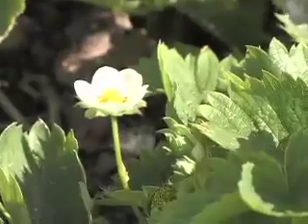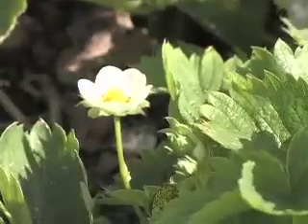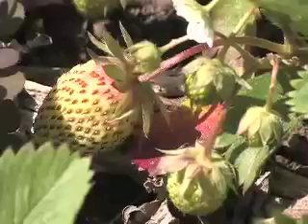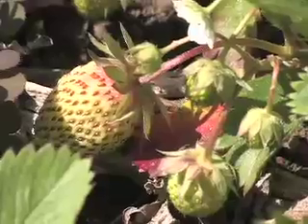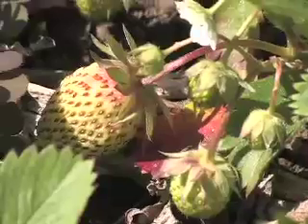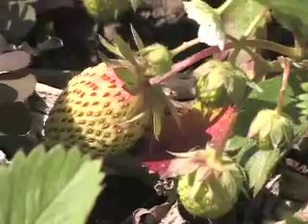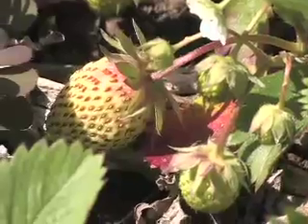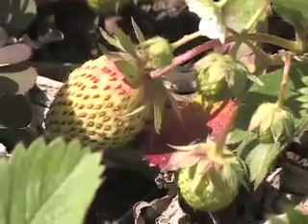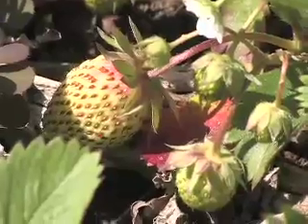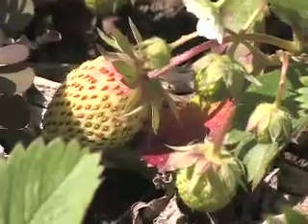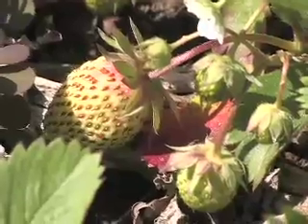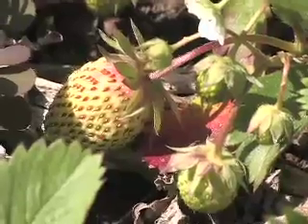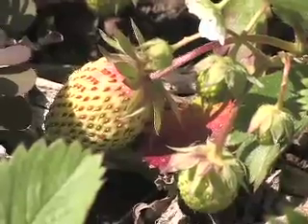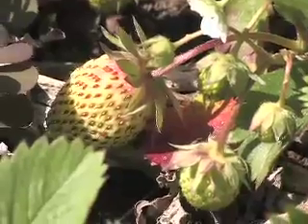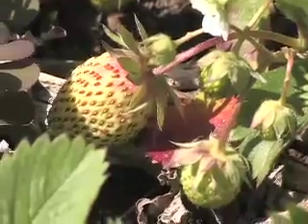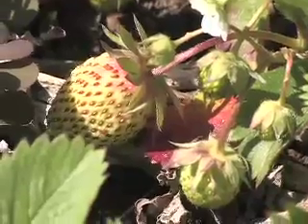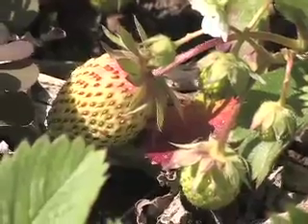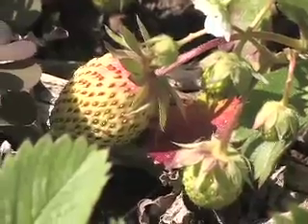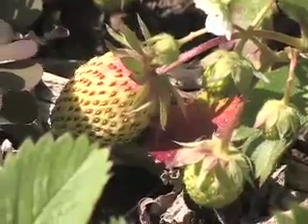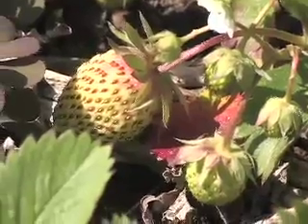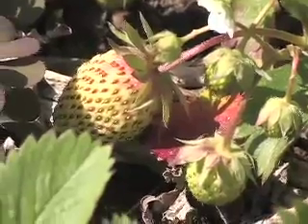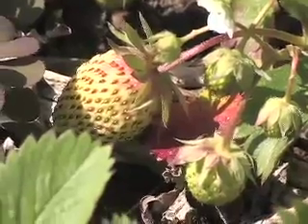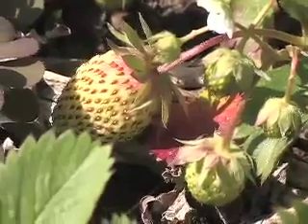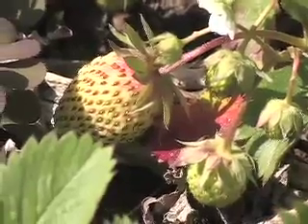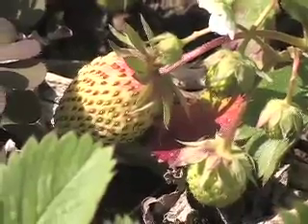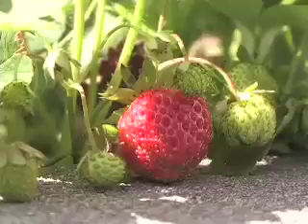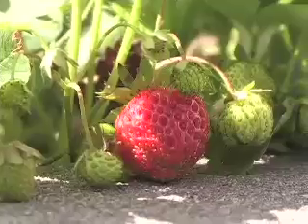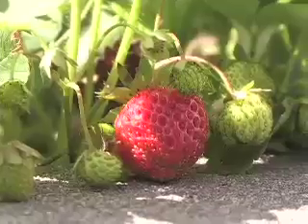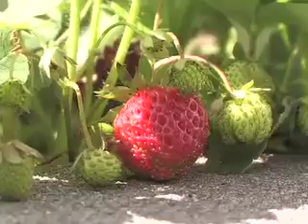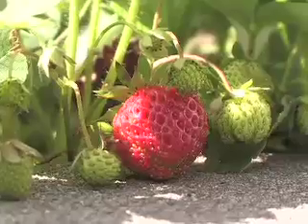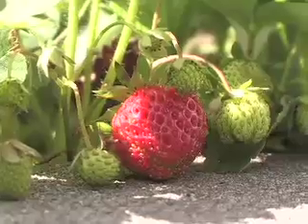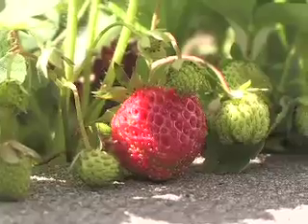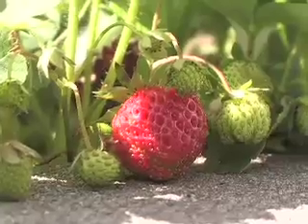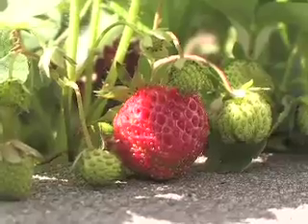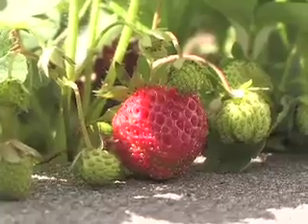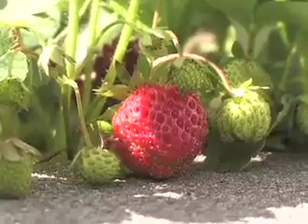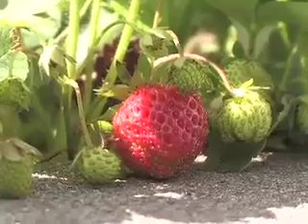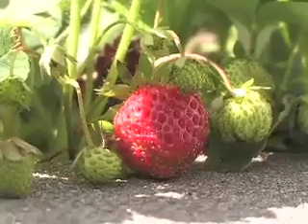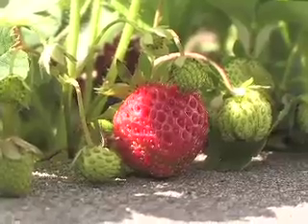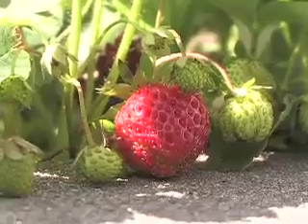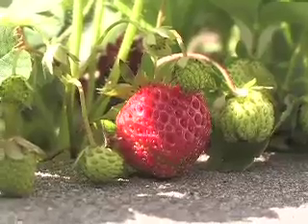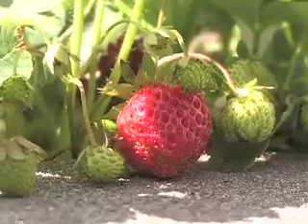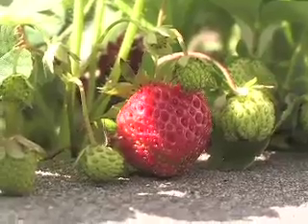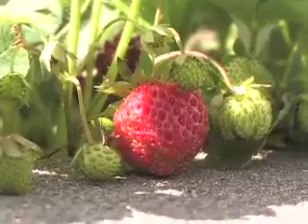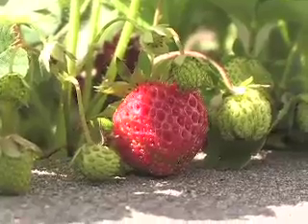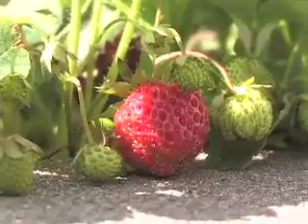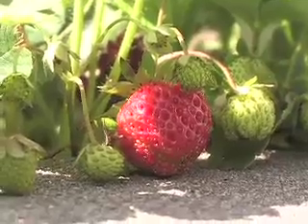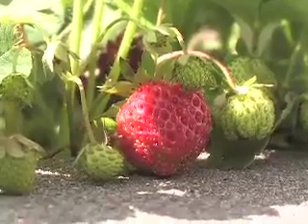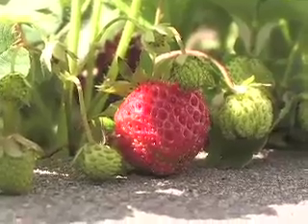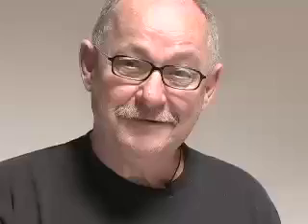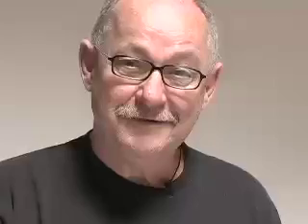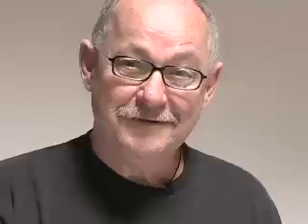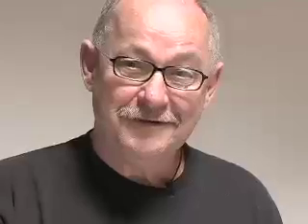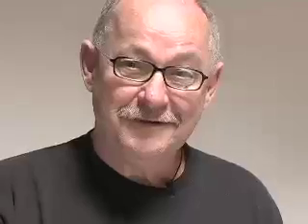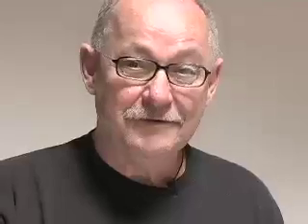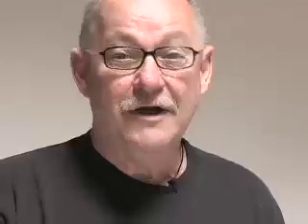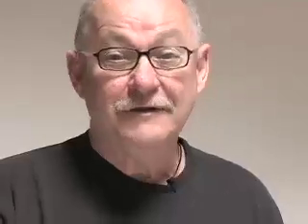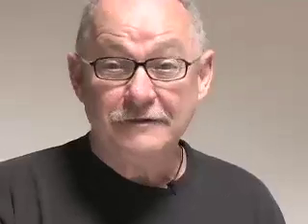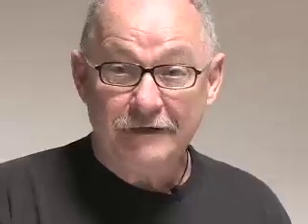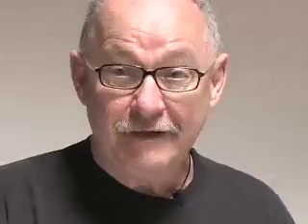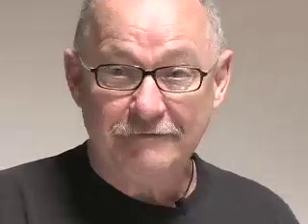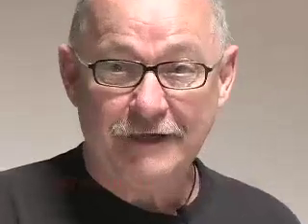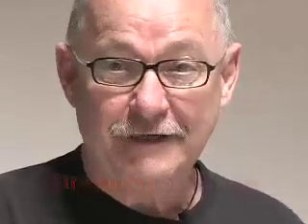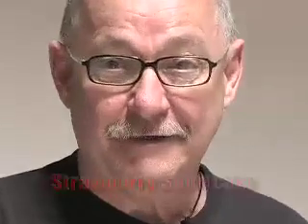And so when the strawberries show up, I always think there's never any reason not to have cake.